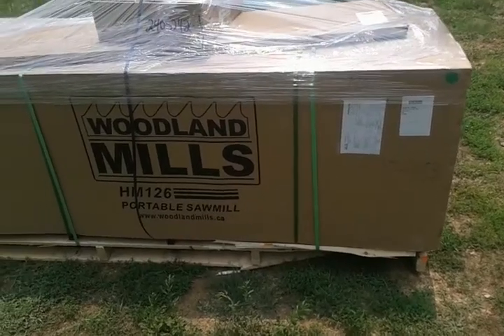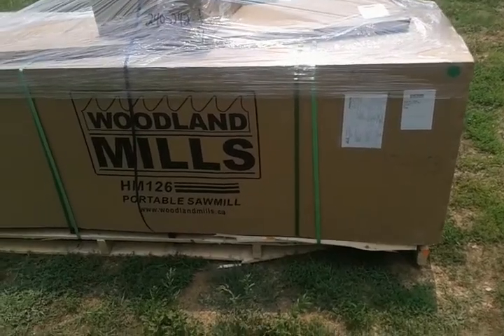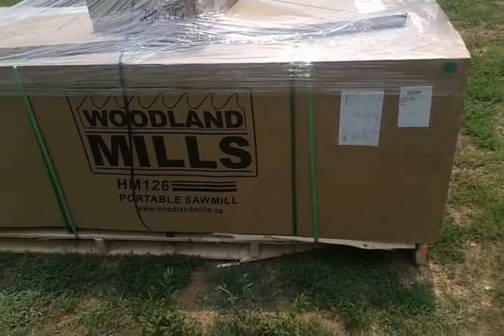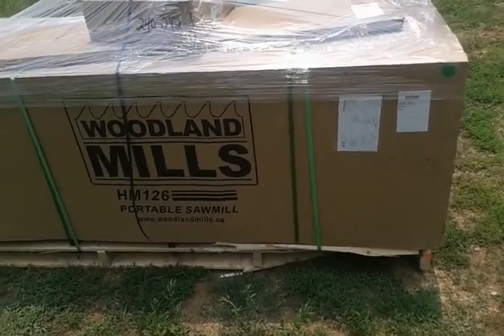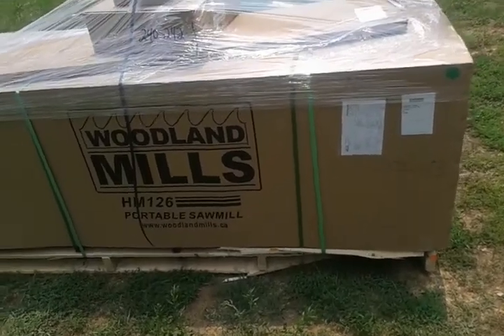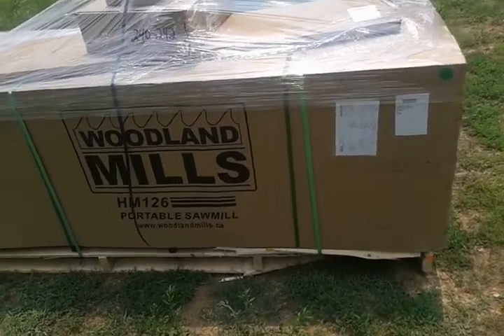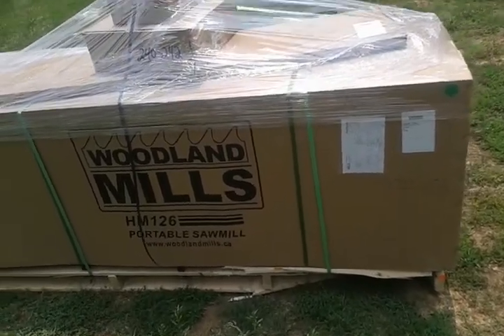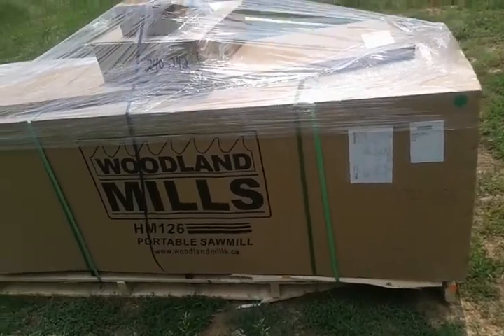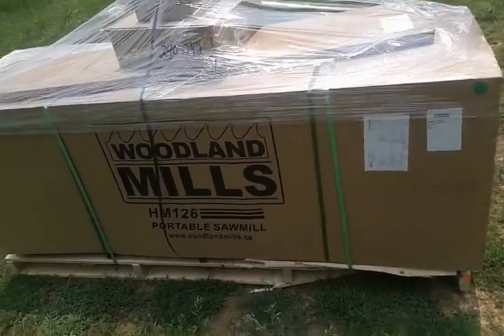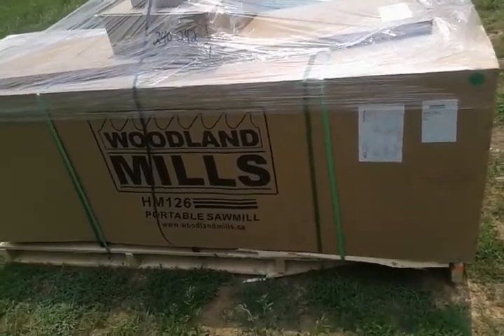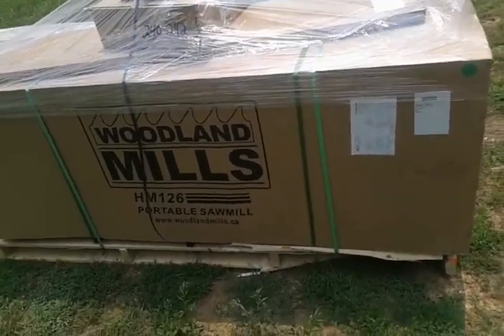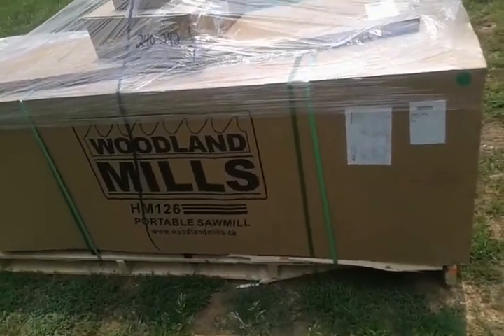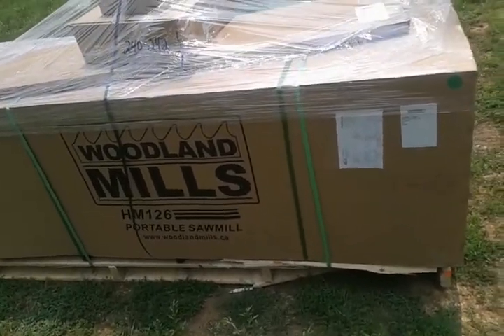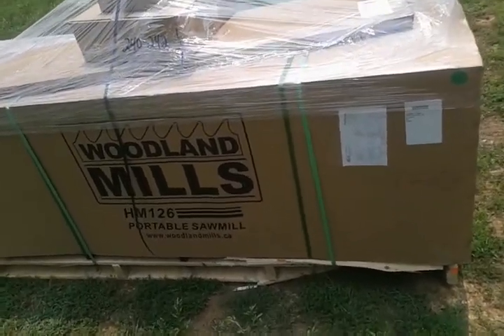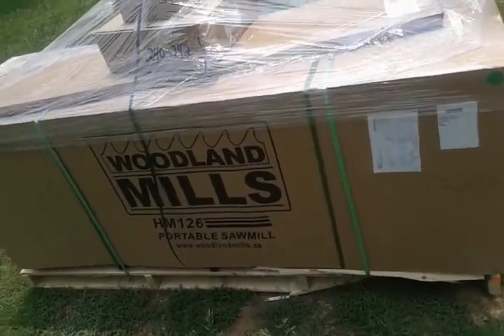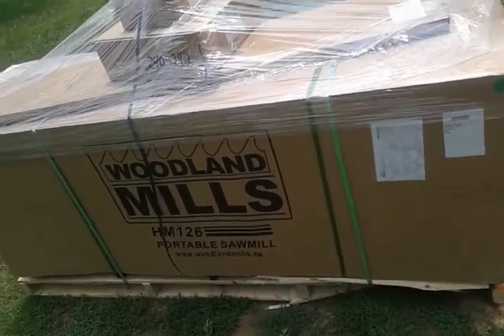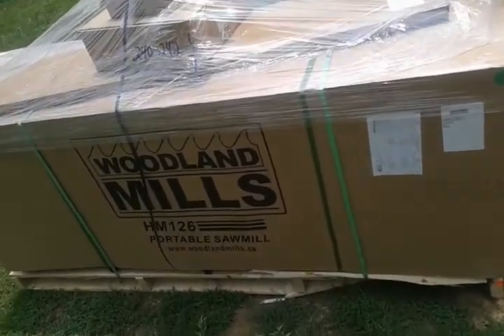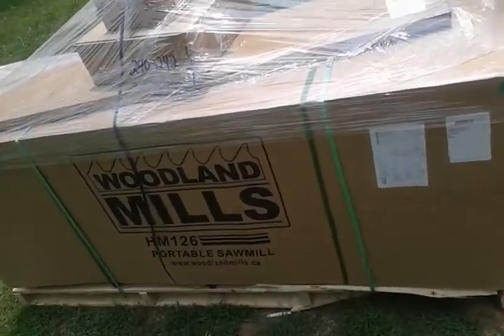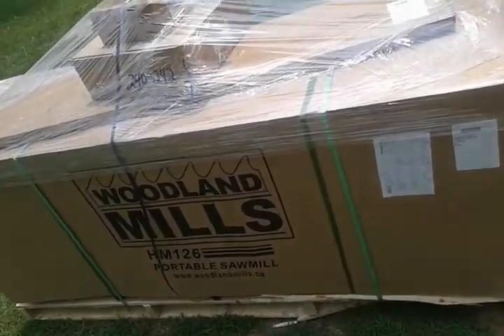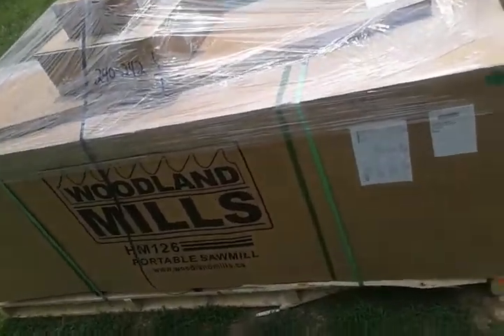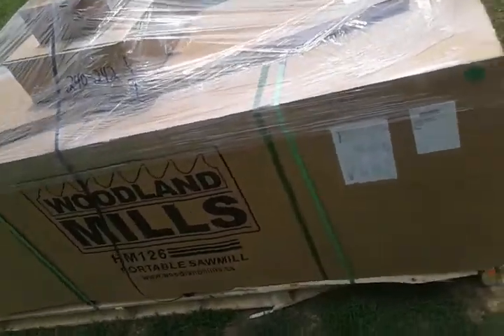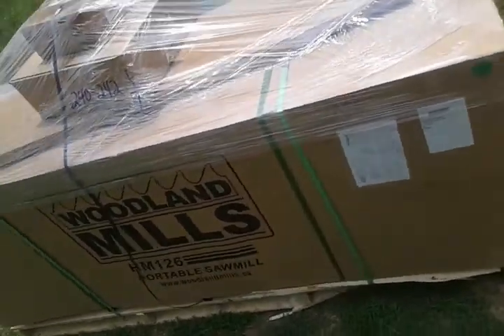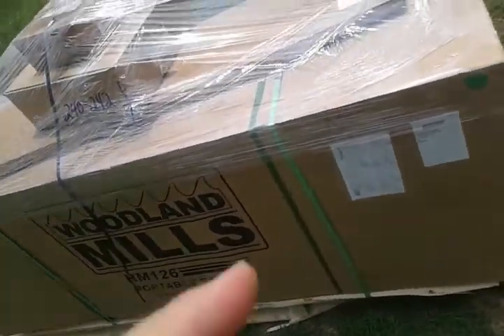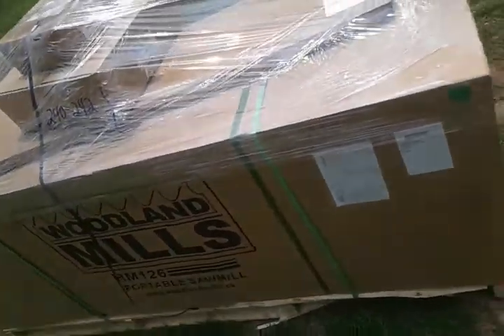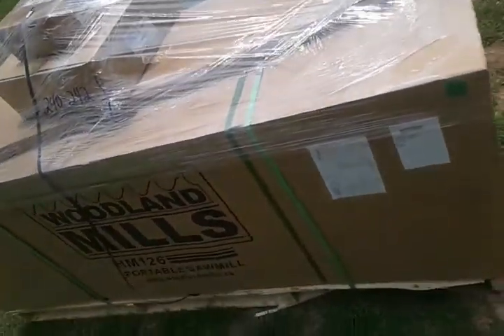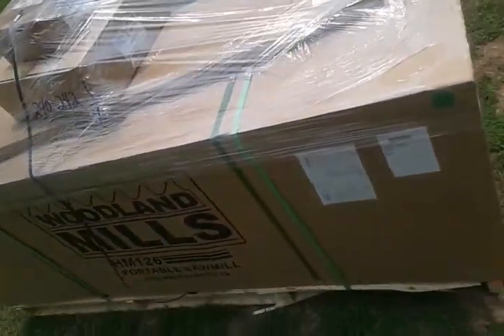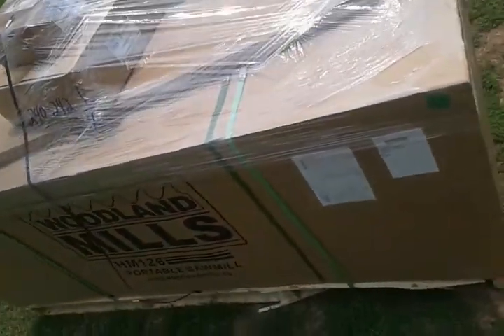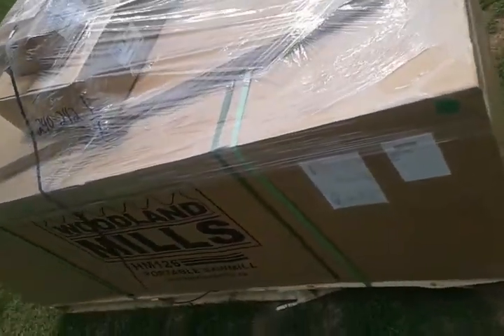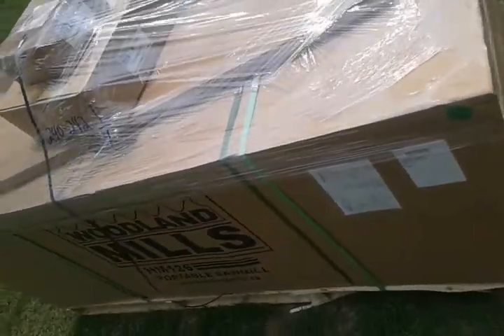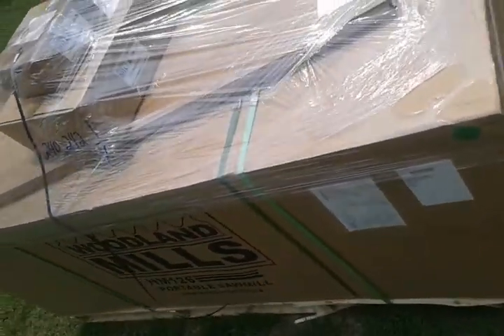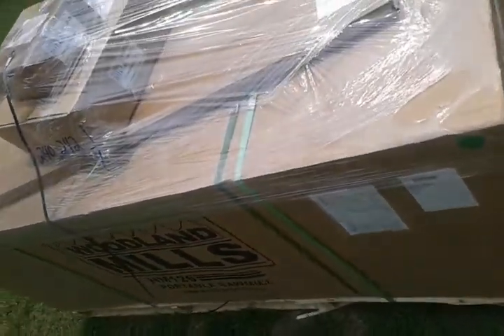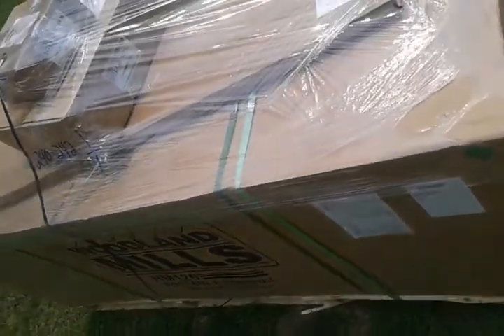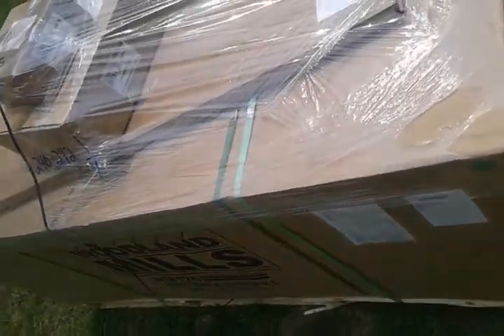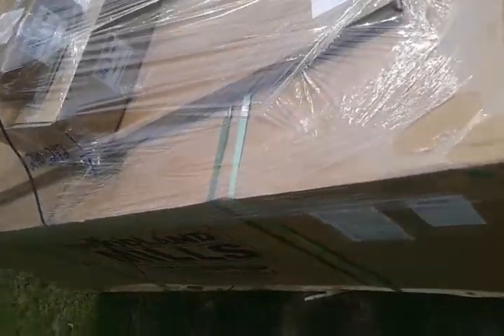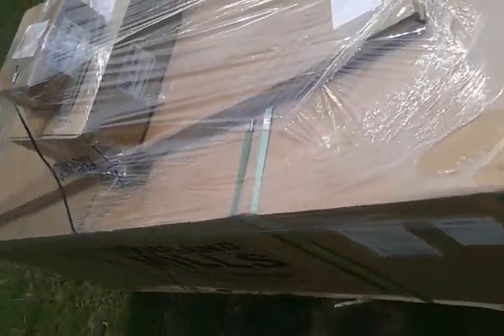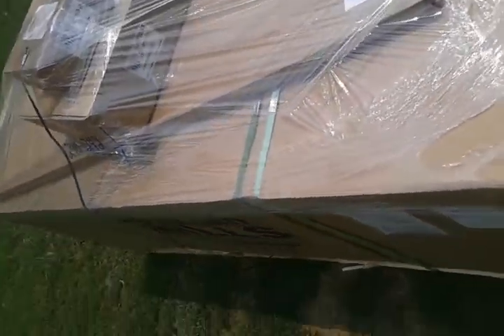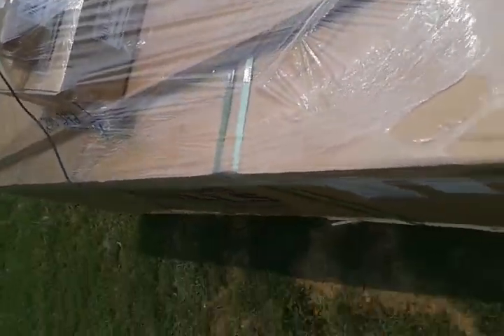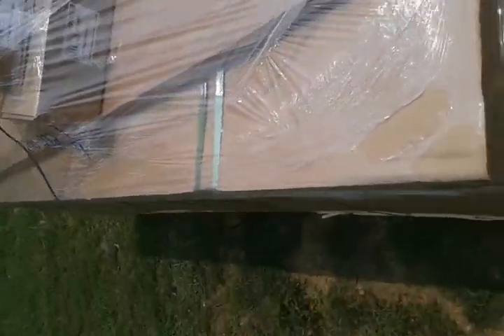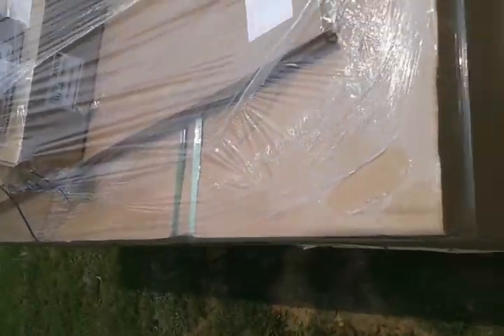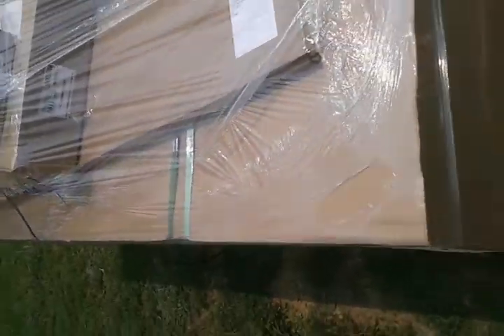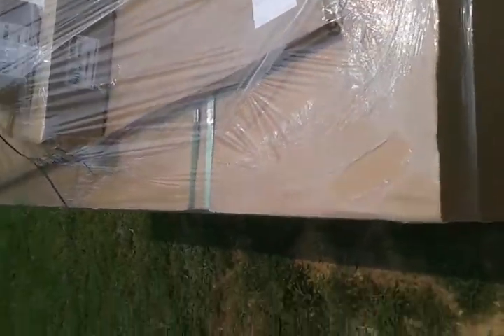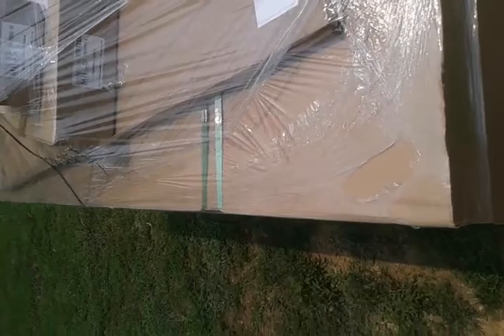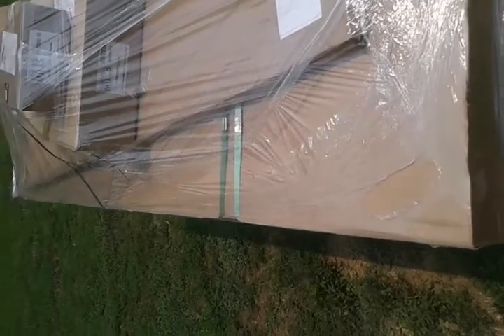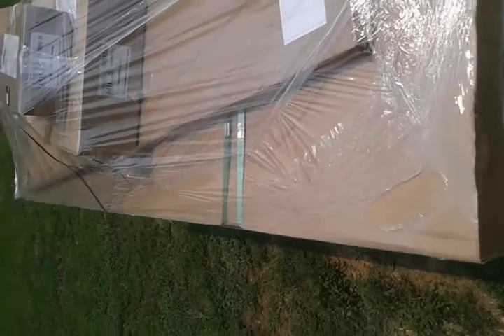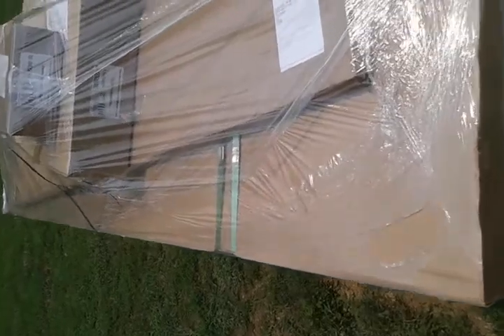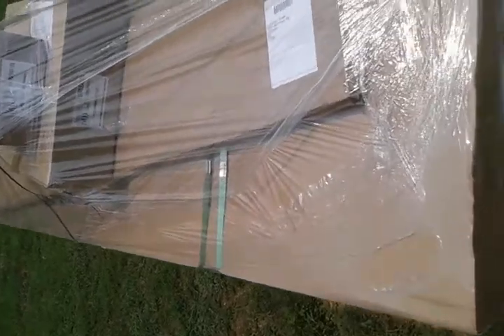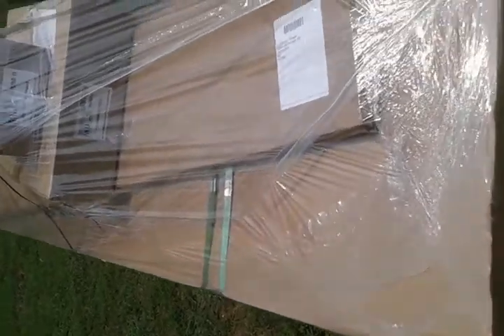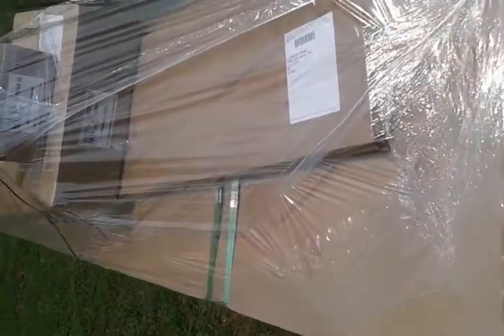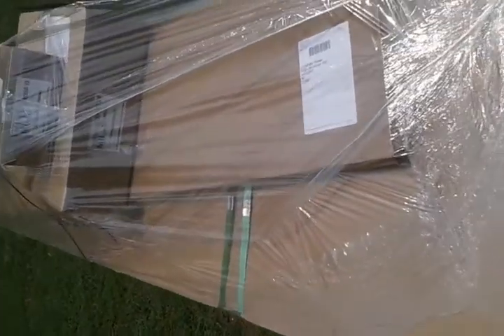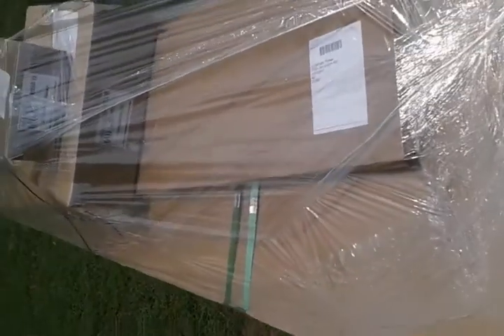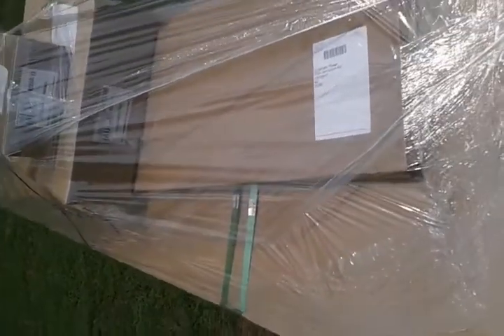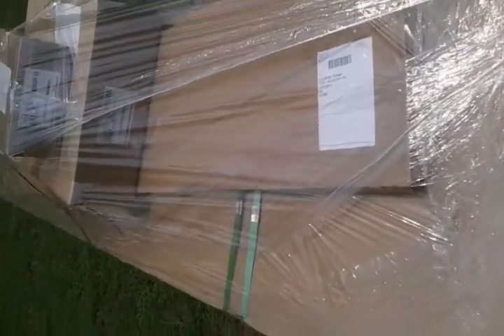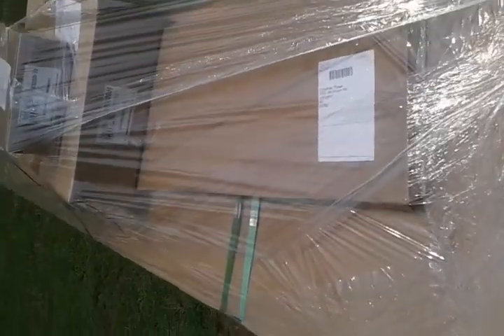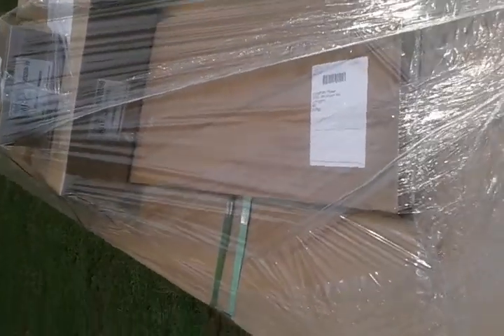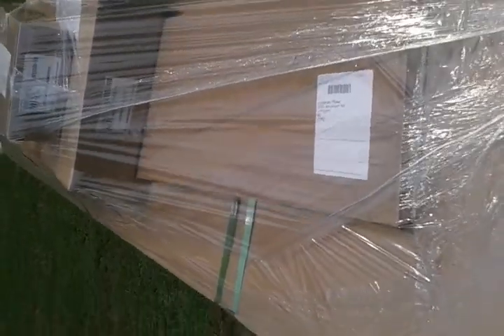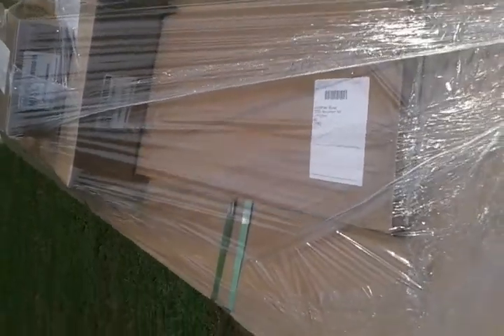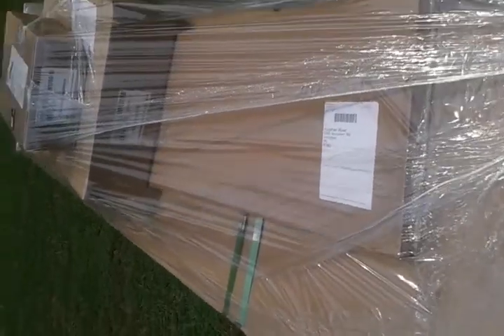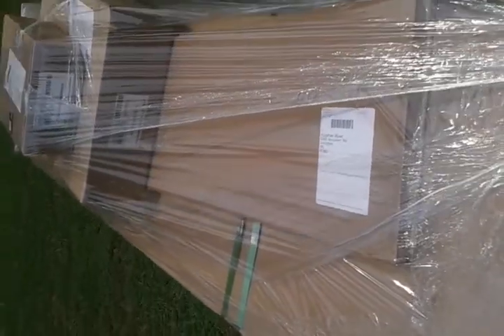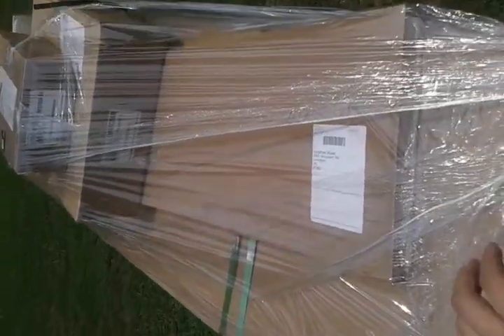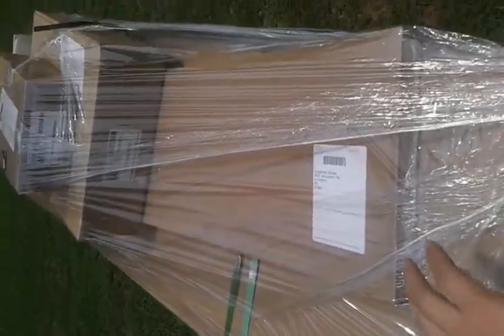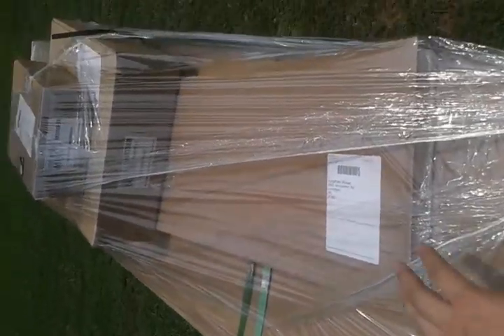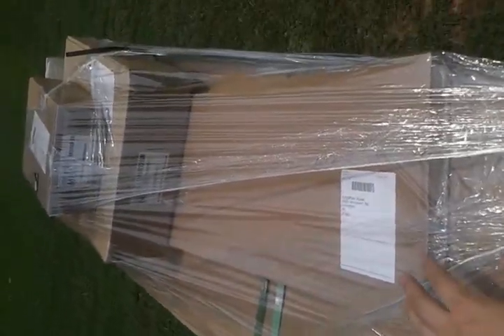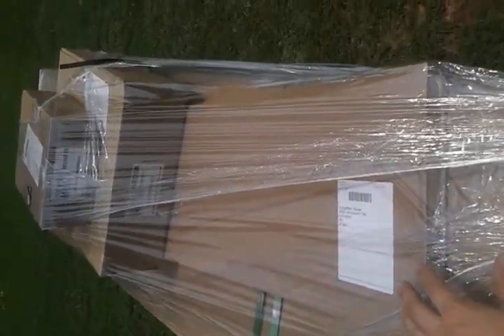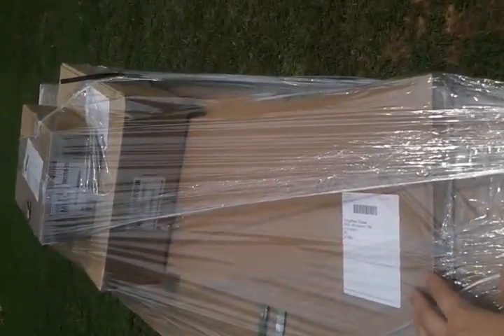I'll be trying to set it up over the next few days and I'll take some videos of it and upload it and share it with you guys.